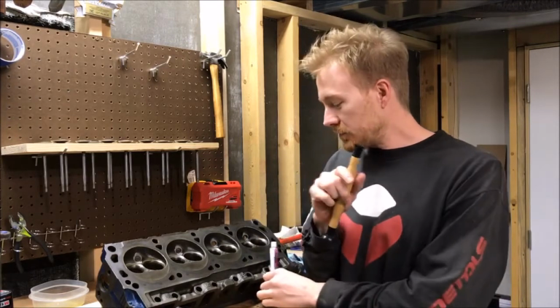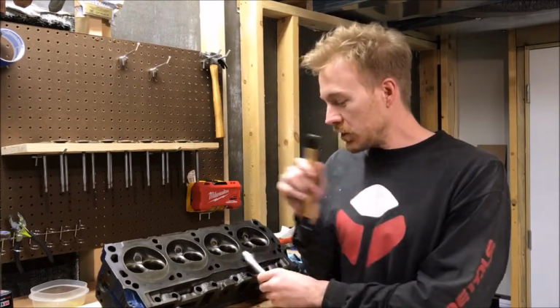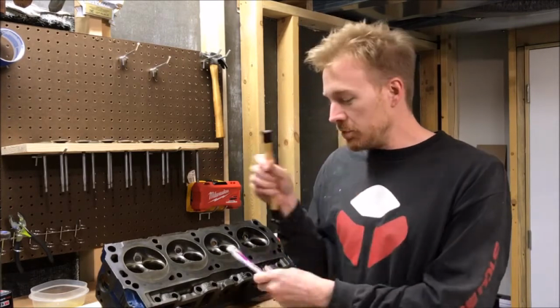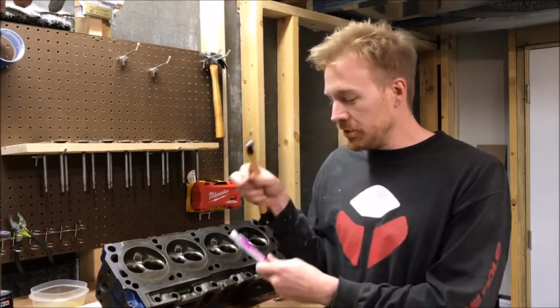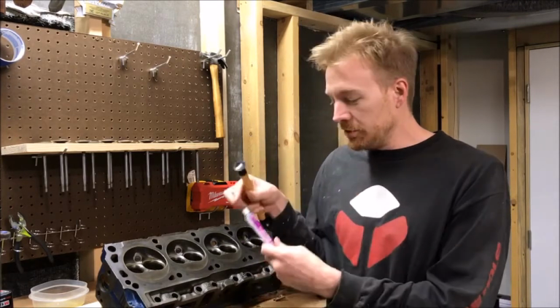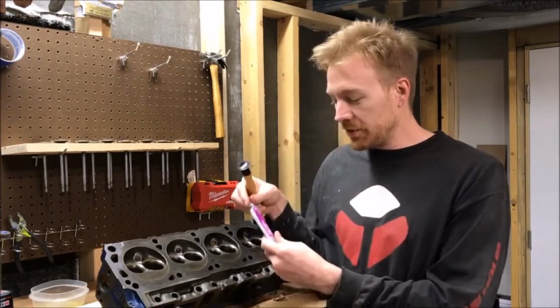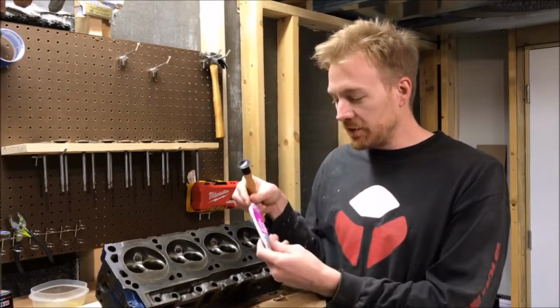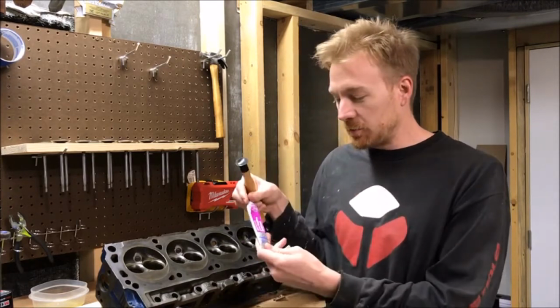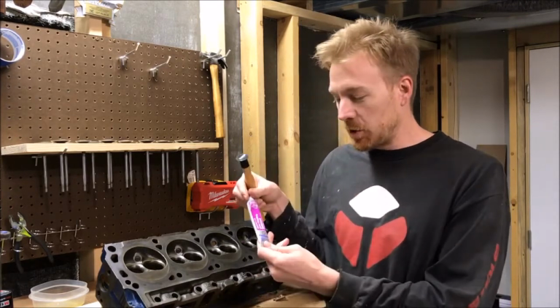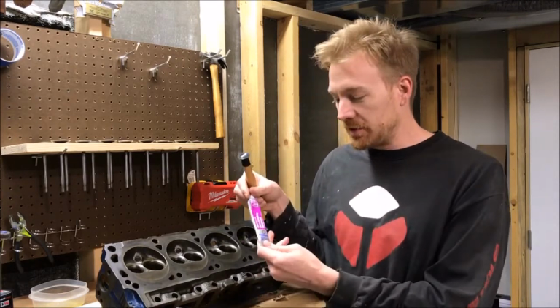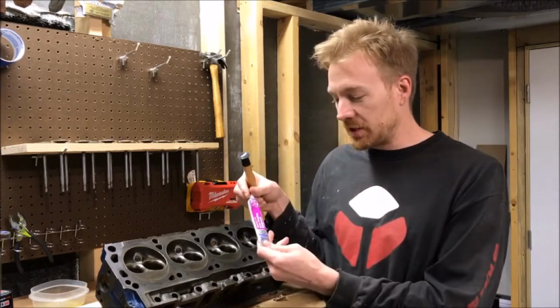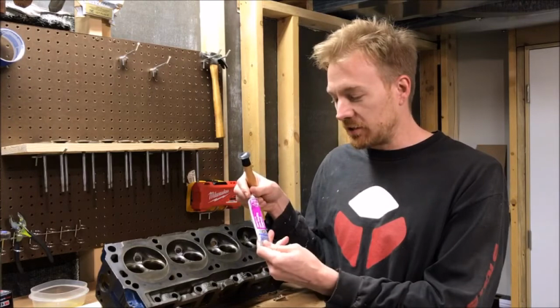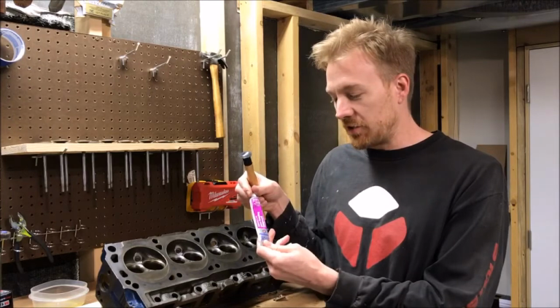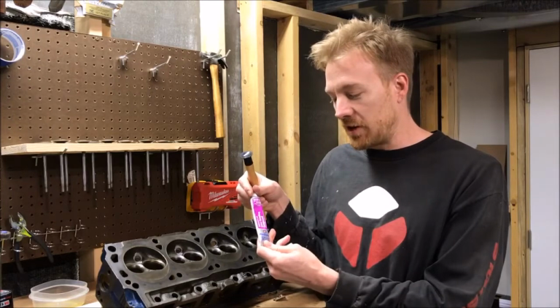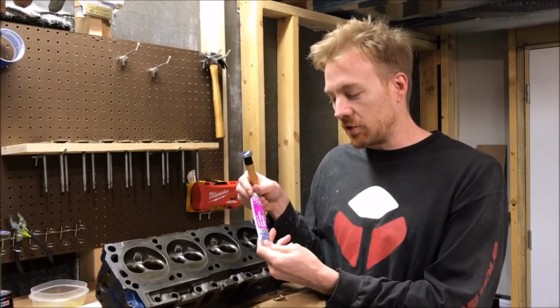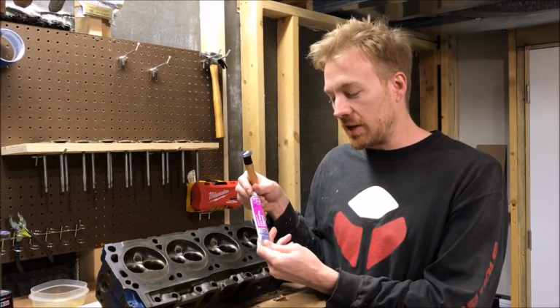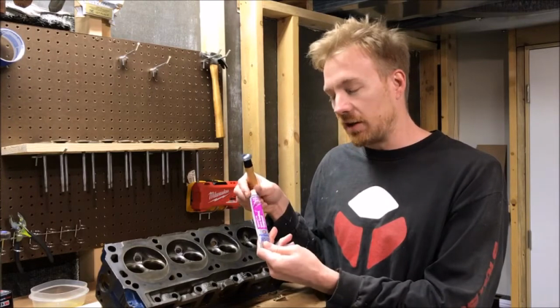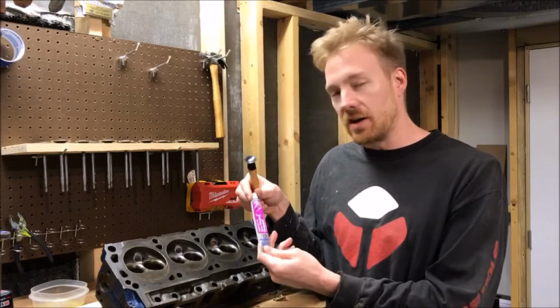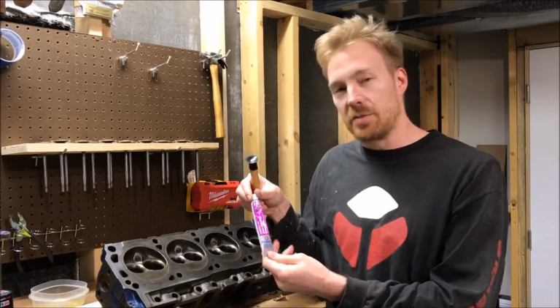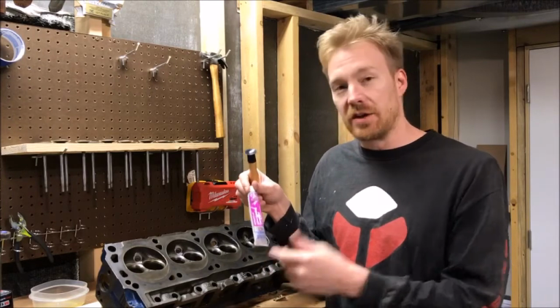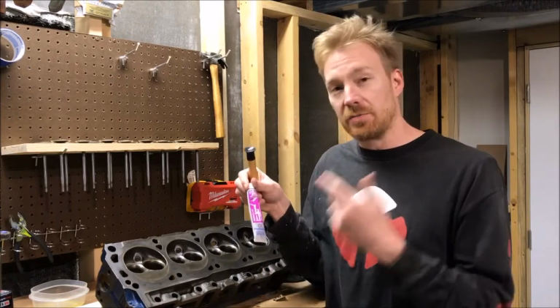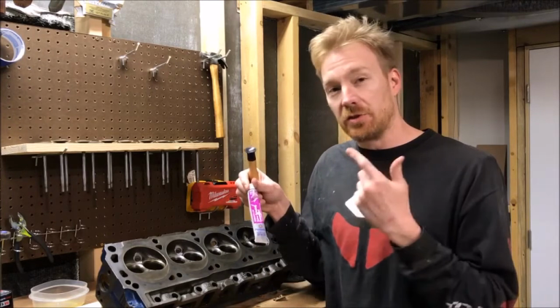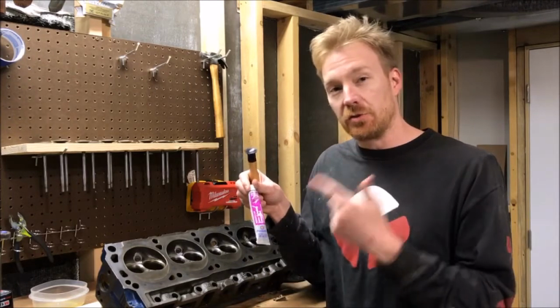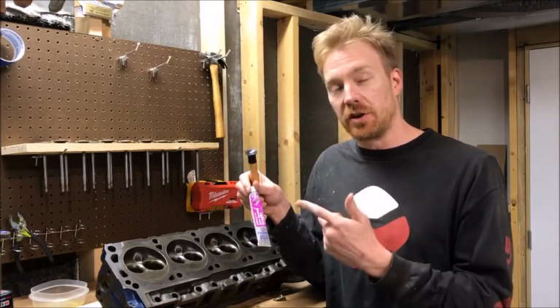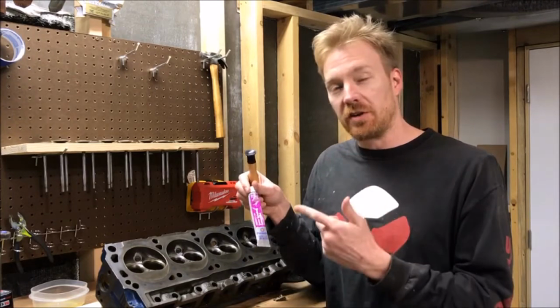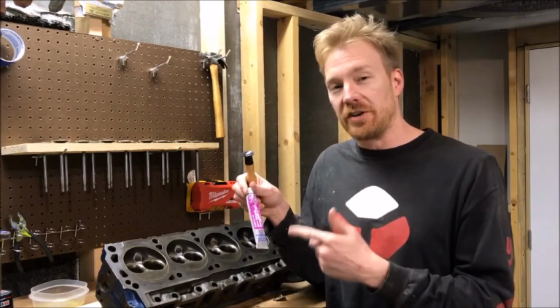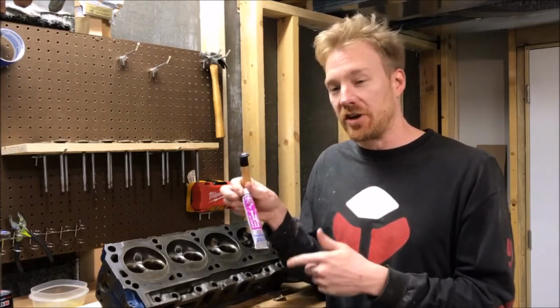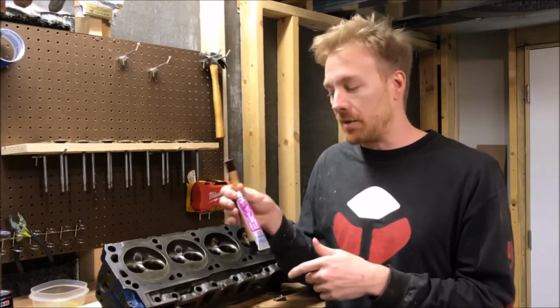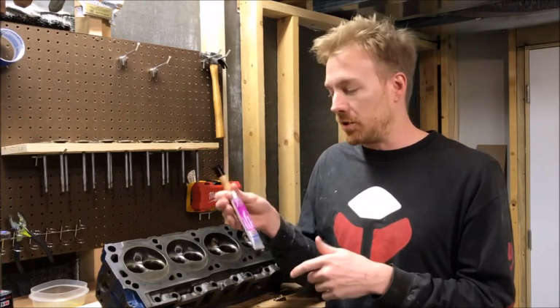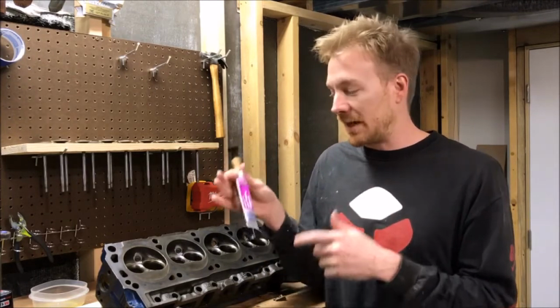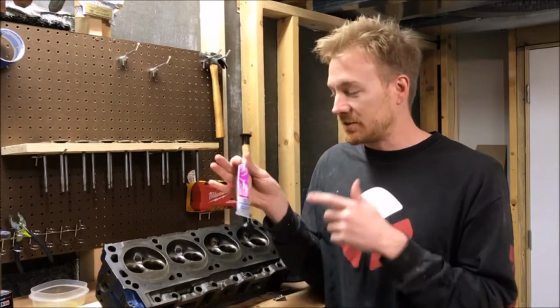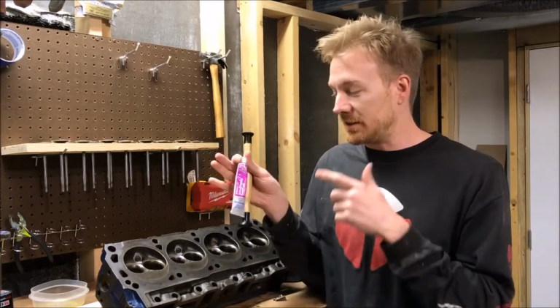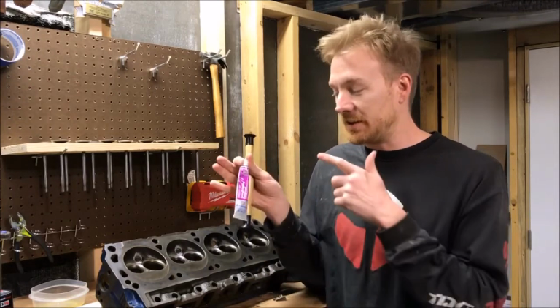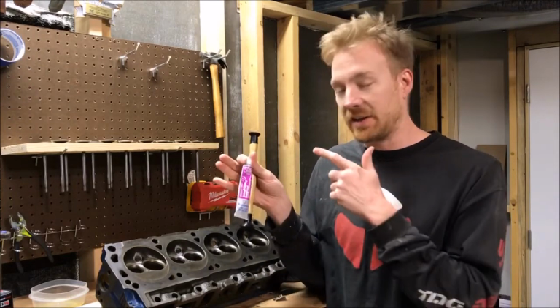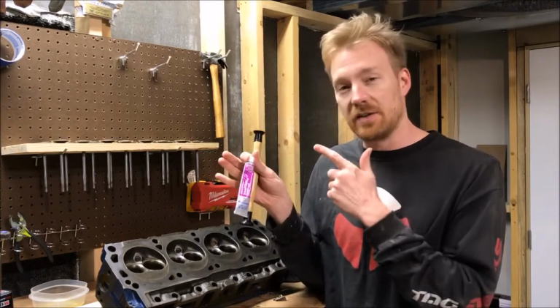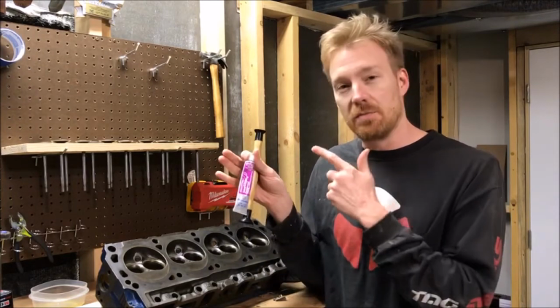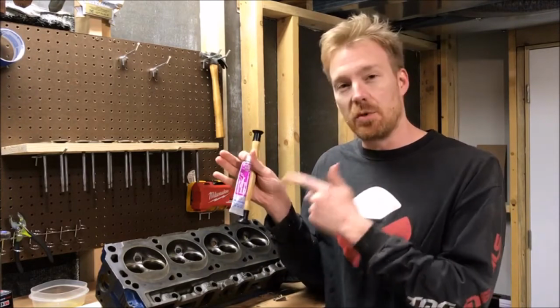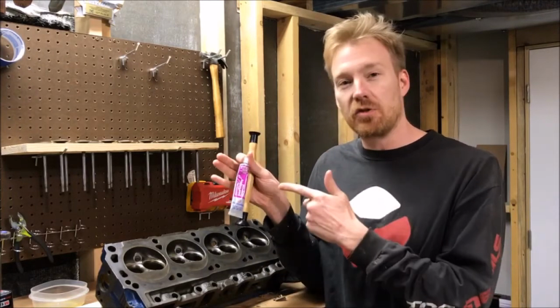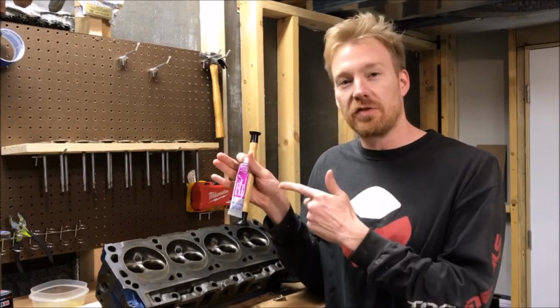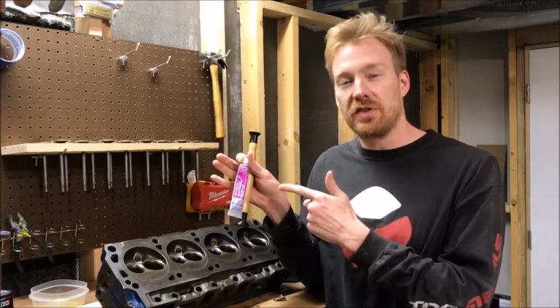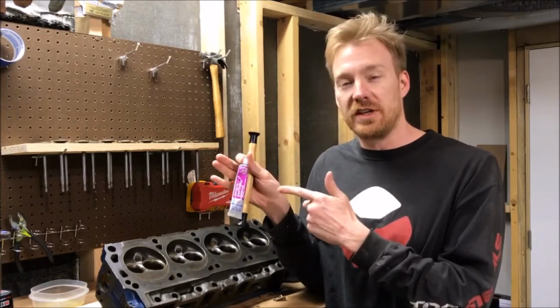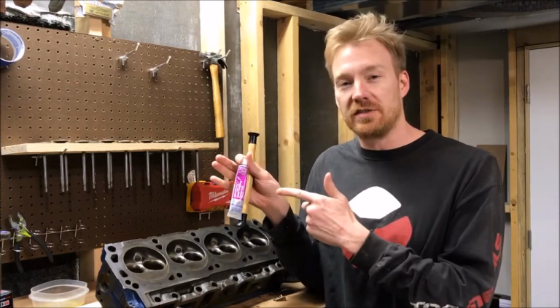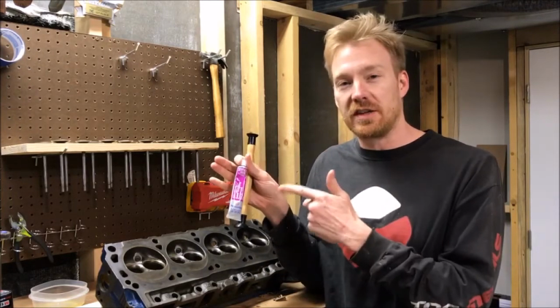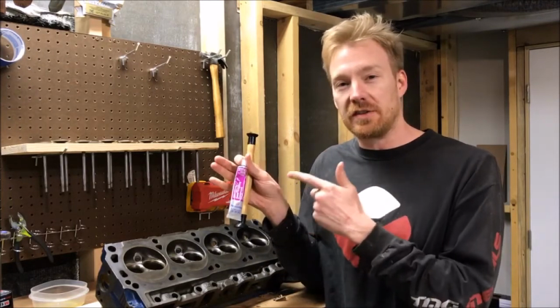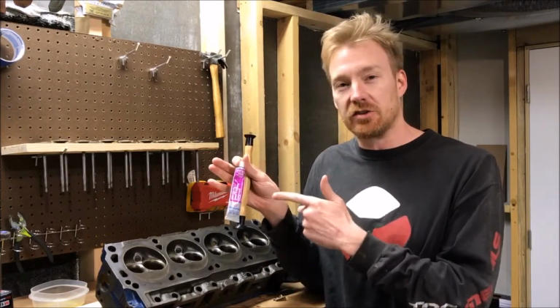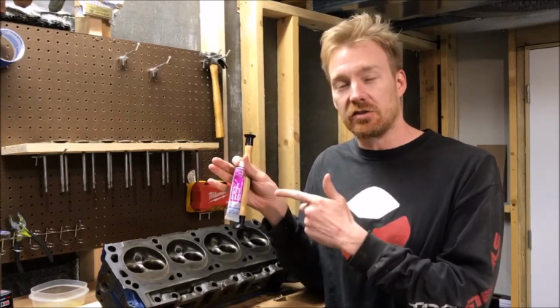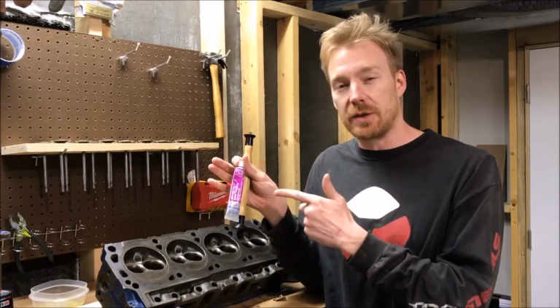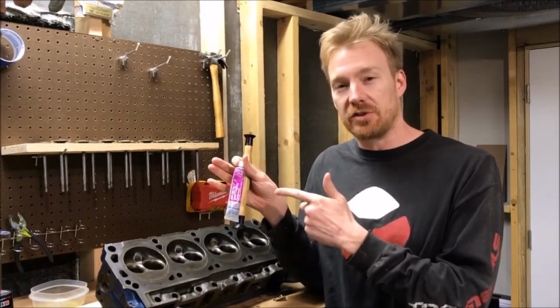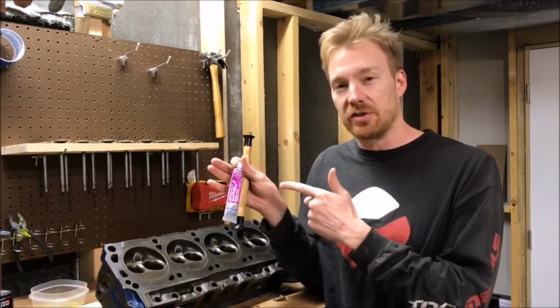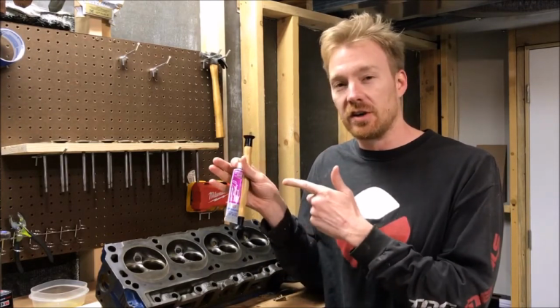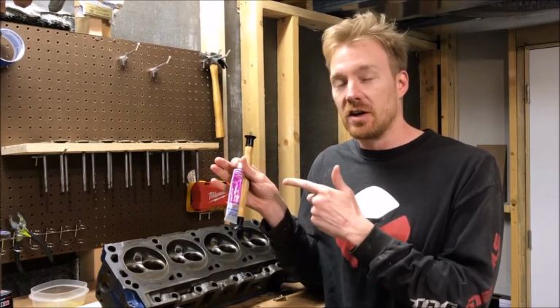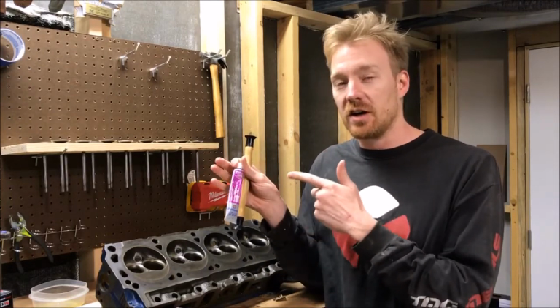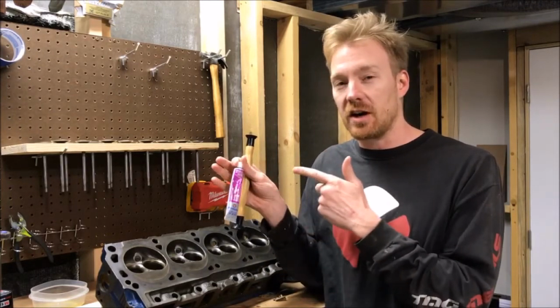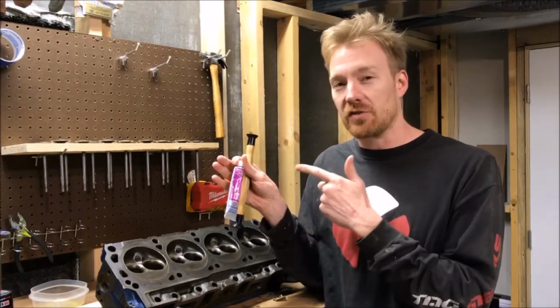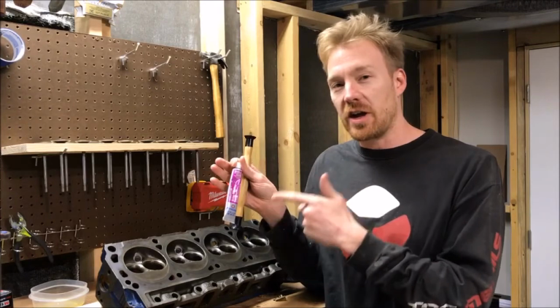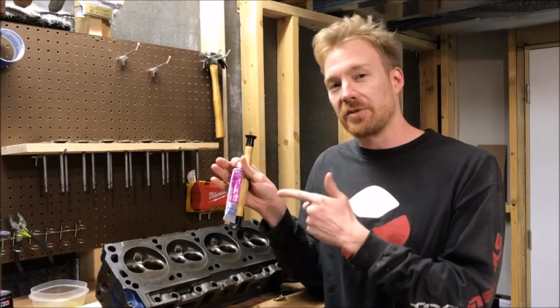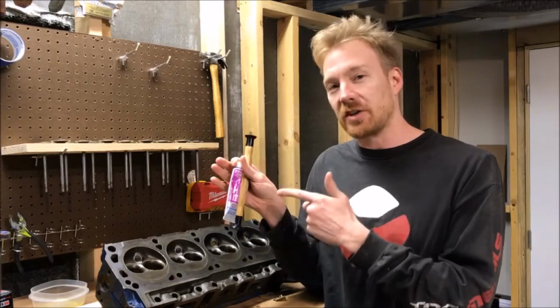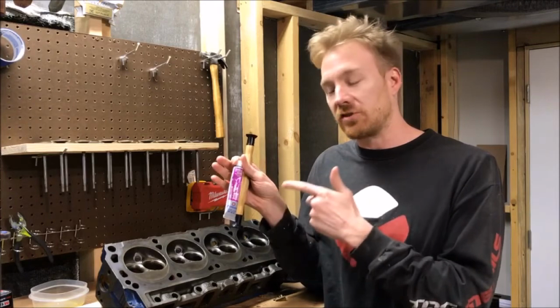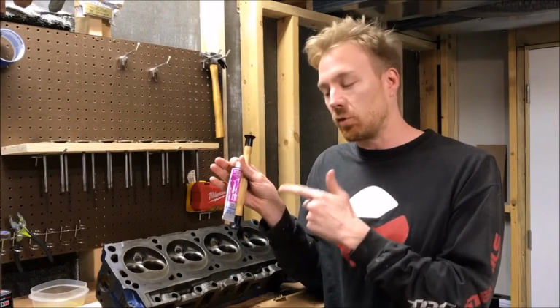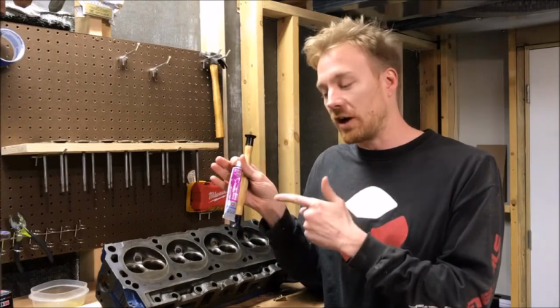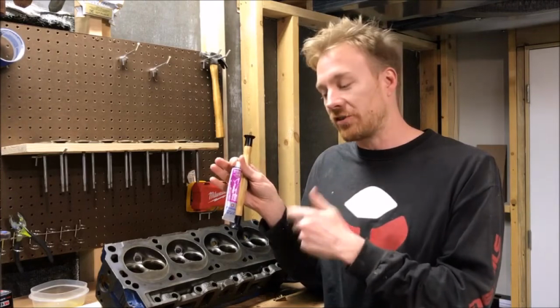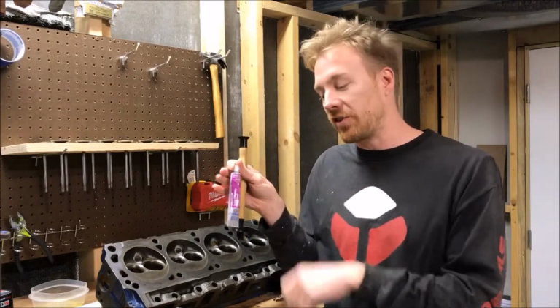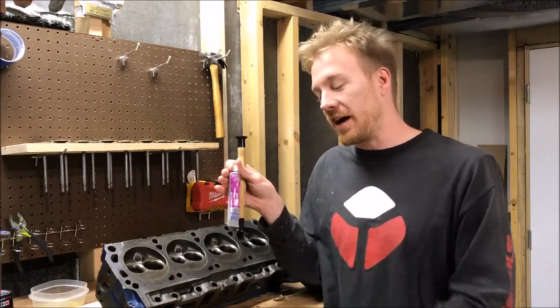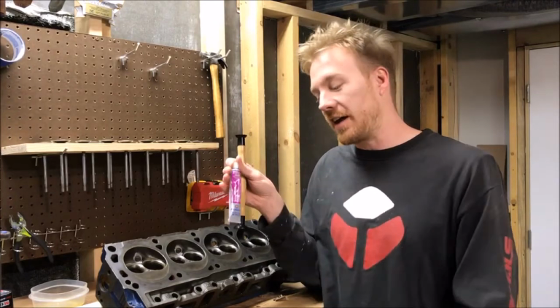I've been using this Permatex valve grinding compound and it's been doing a great job. I'll link both of these in the description for Amazon, so watch for that.